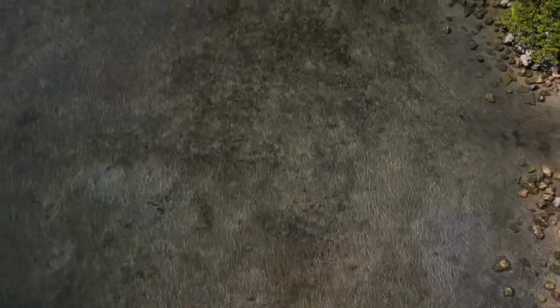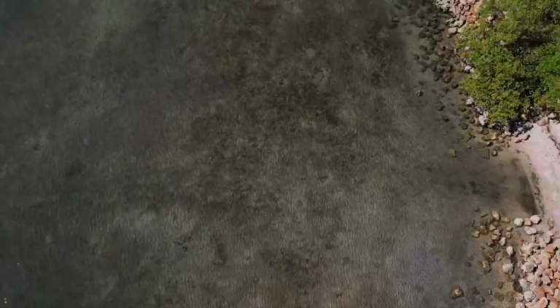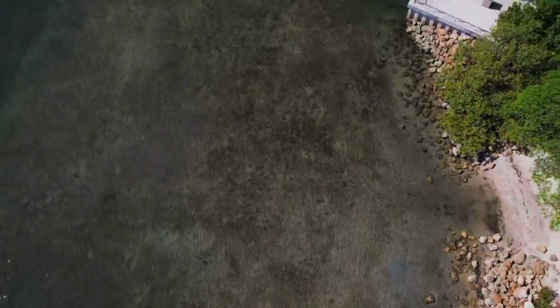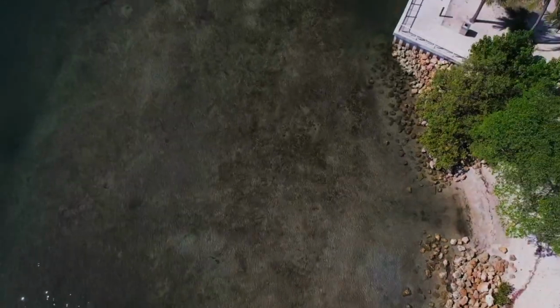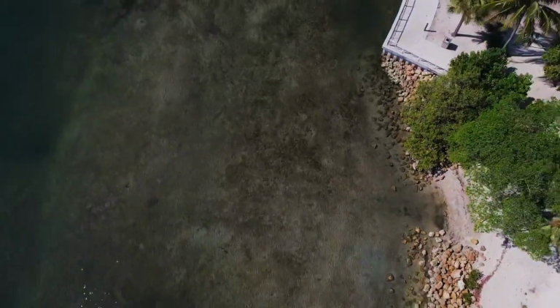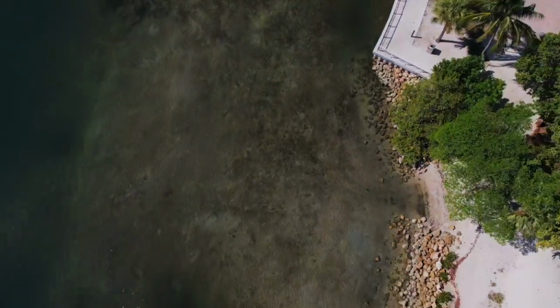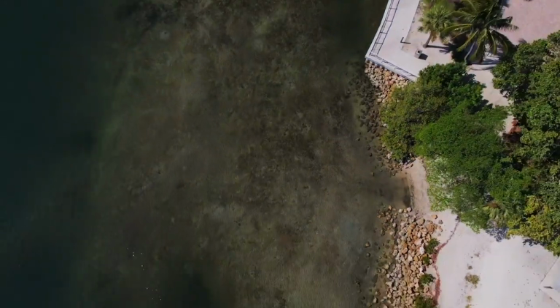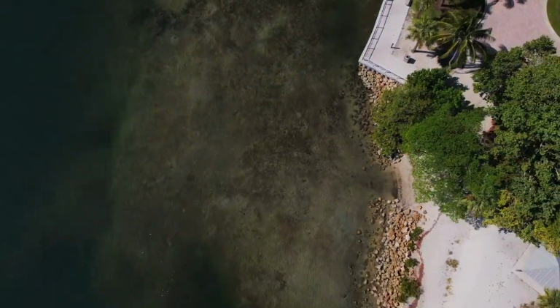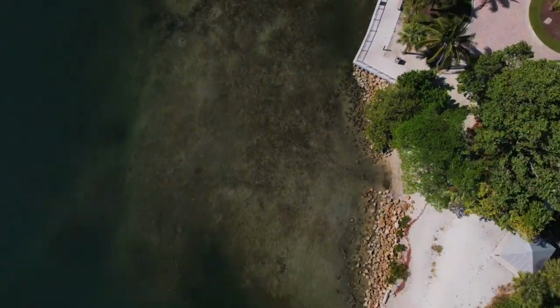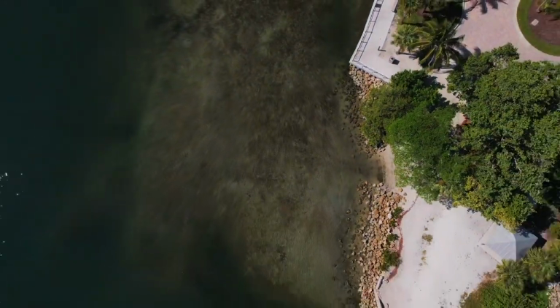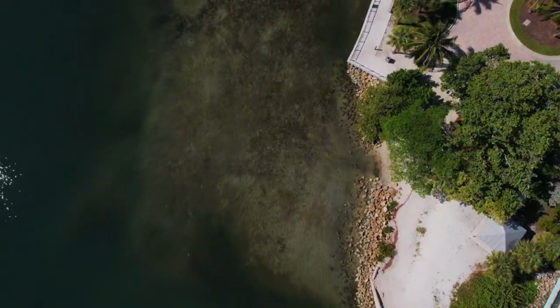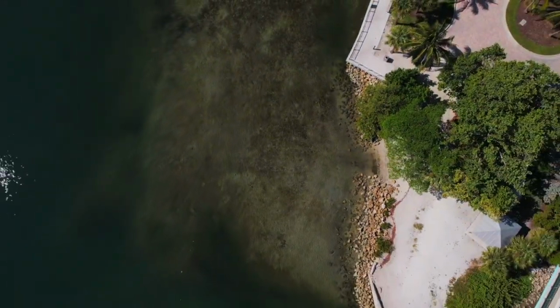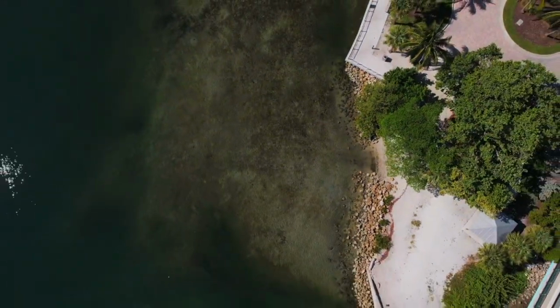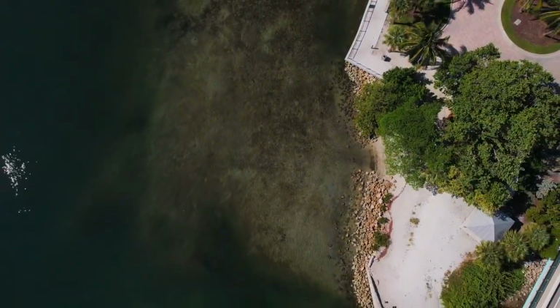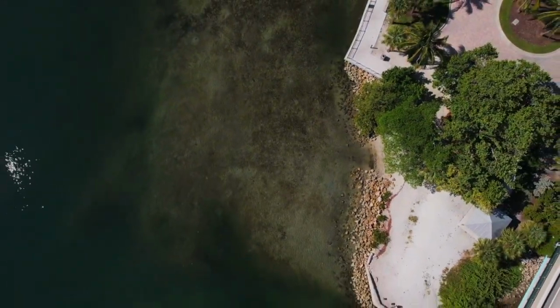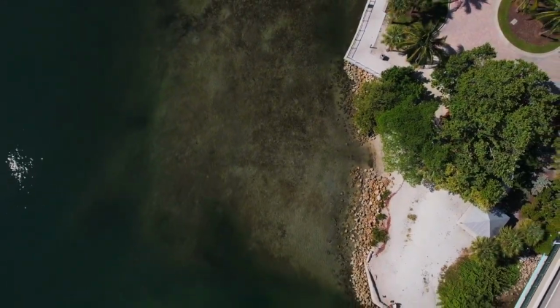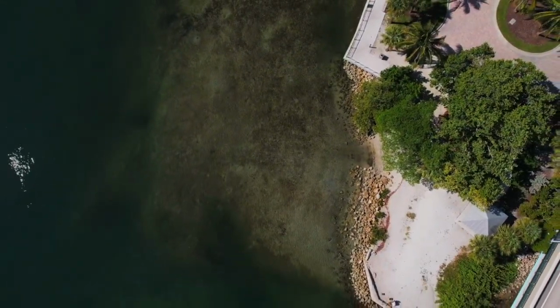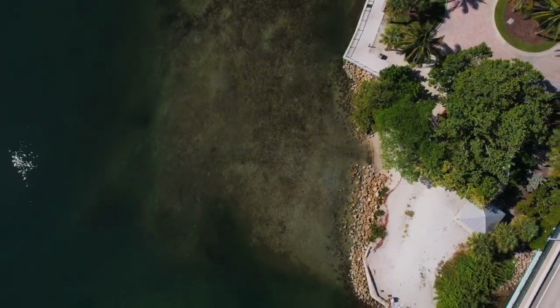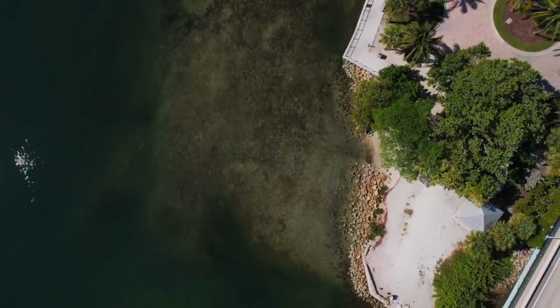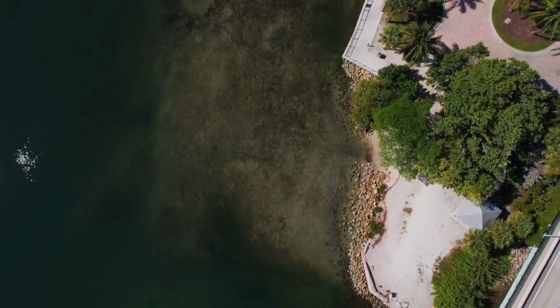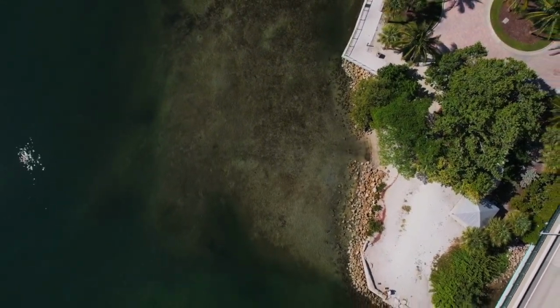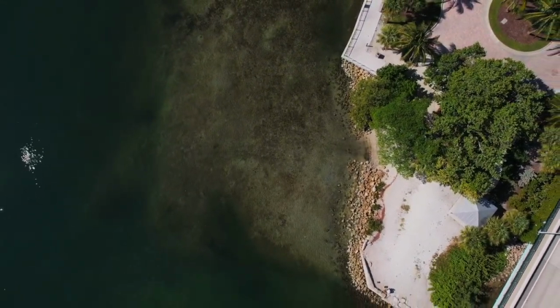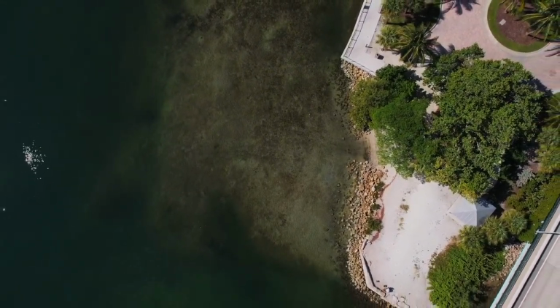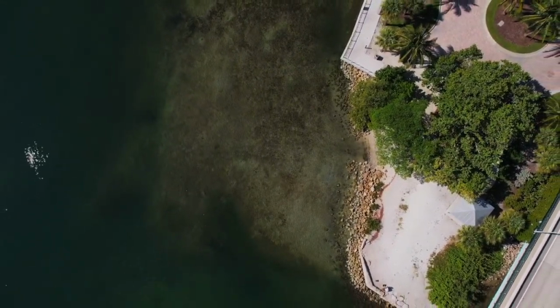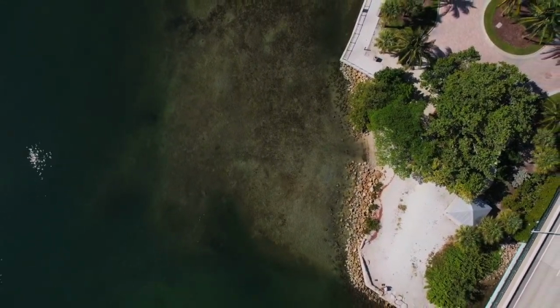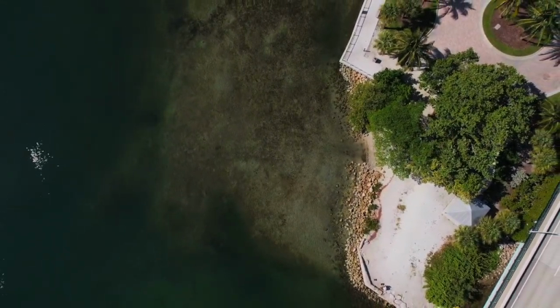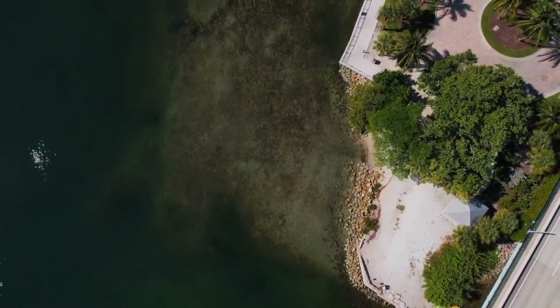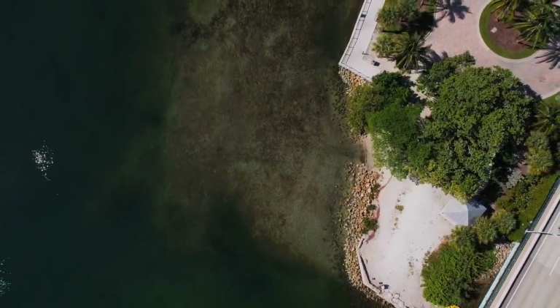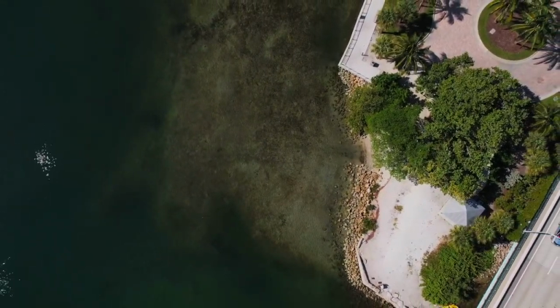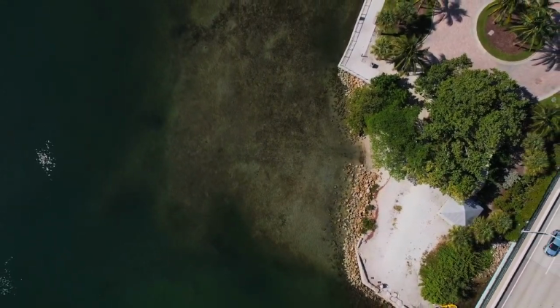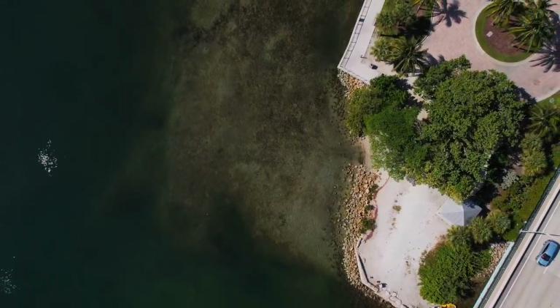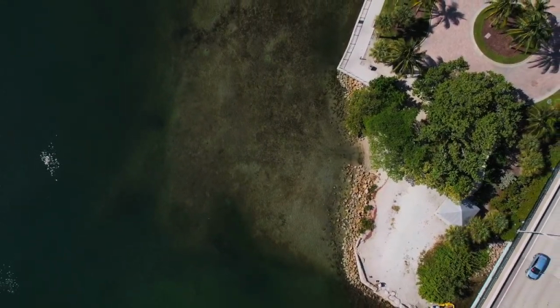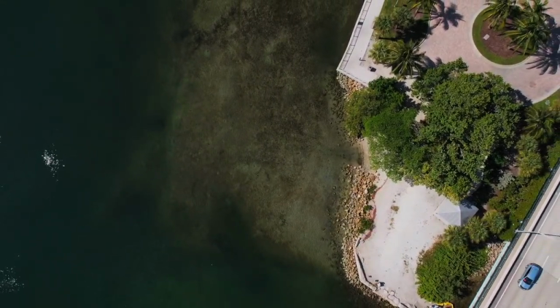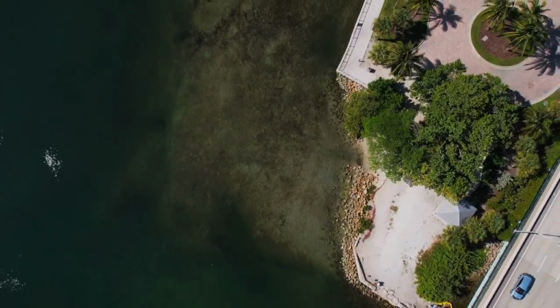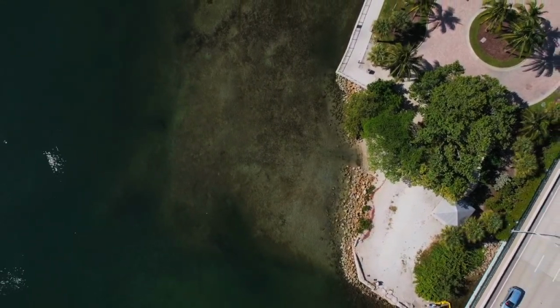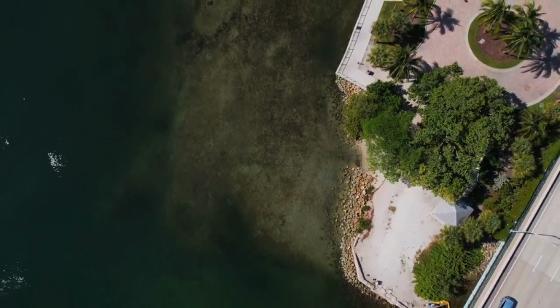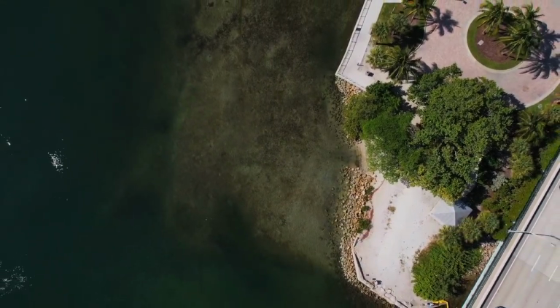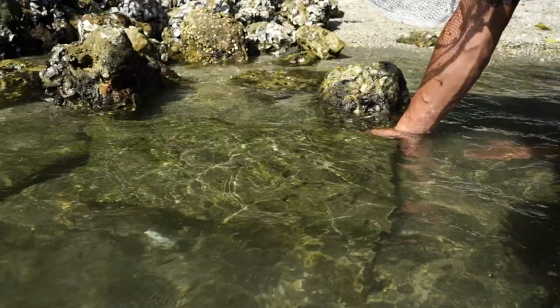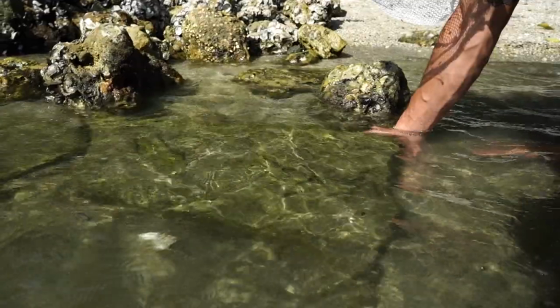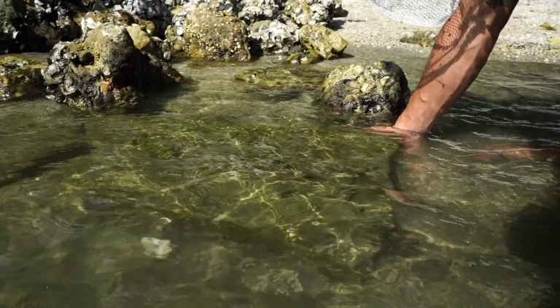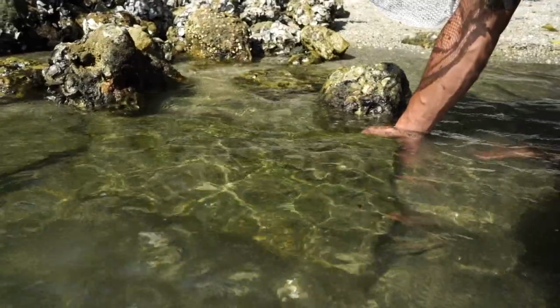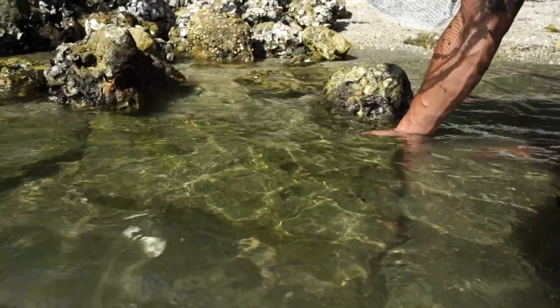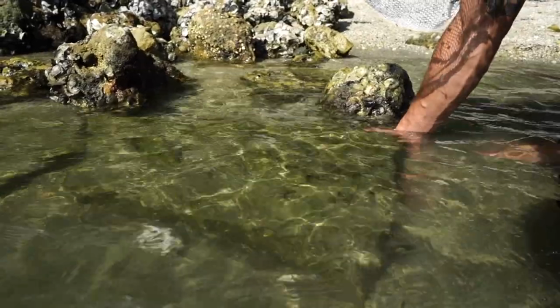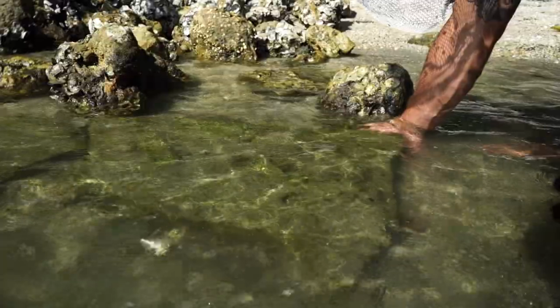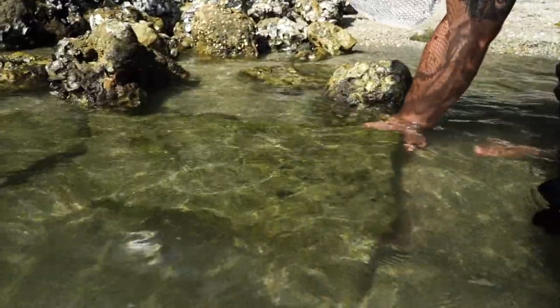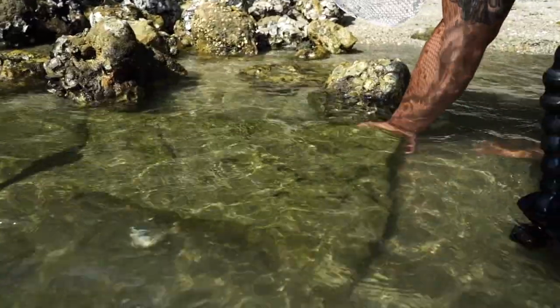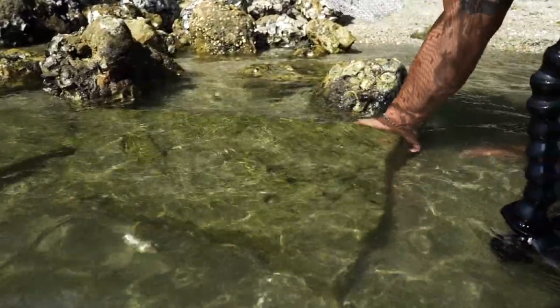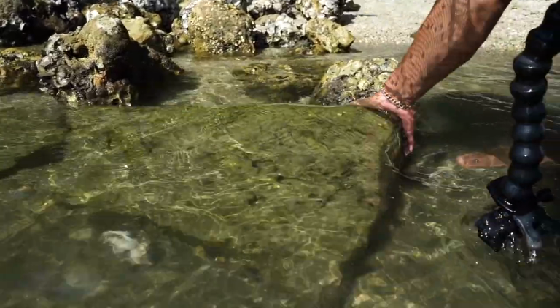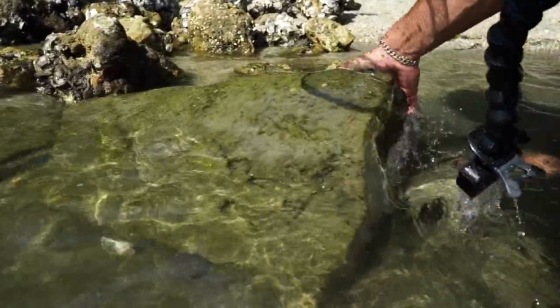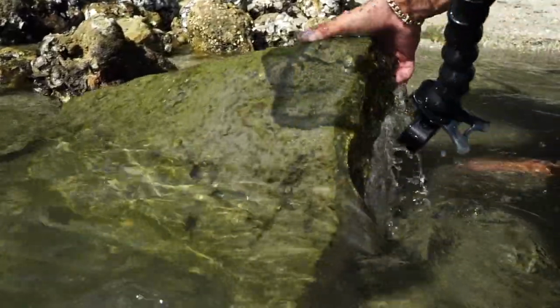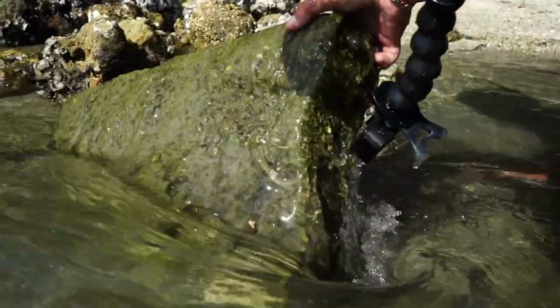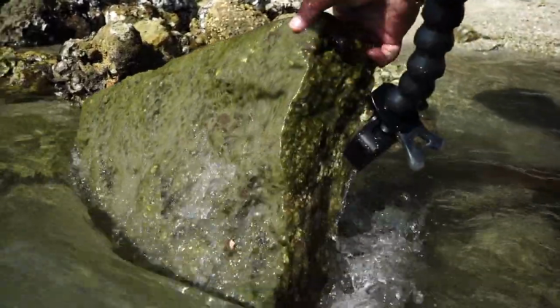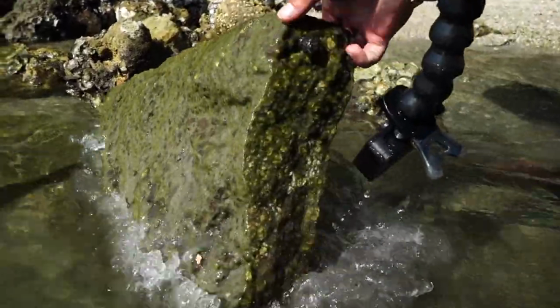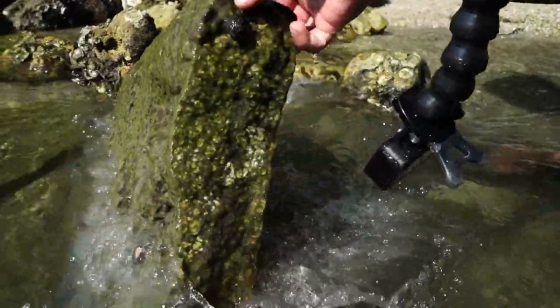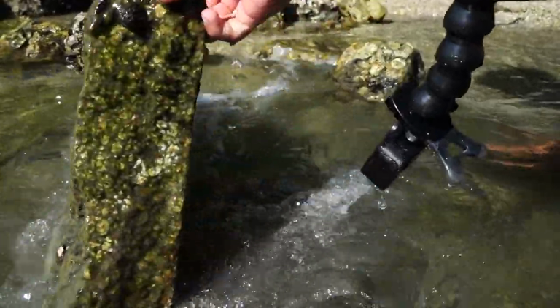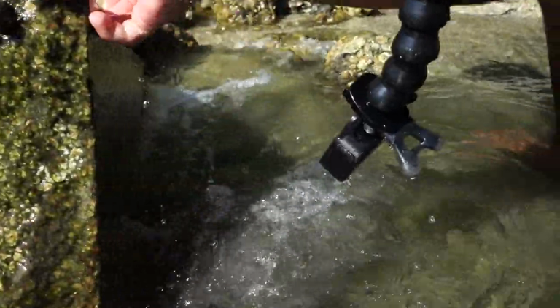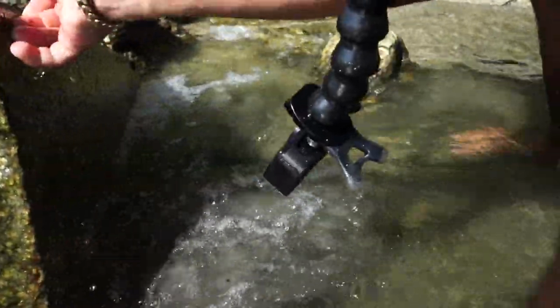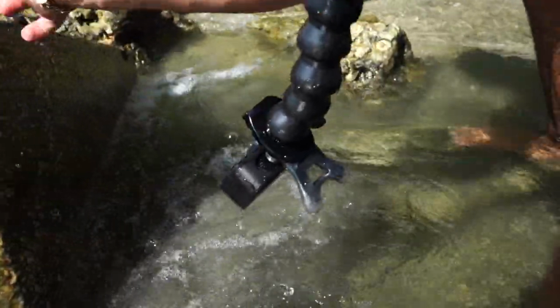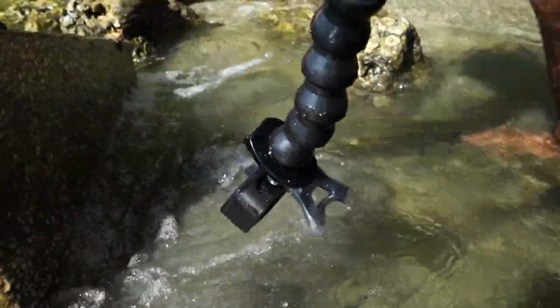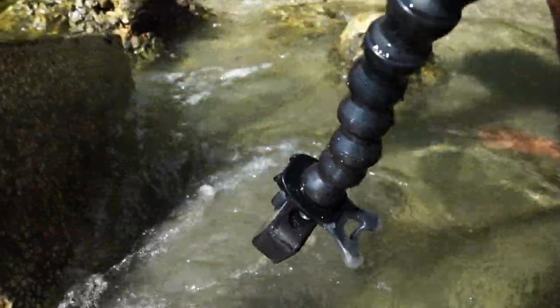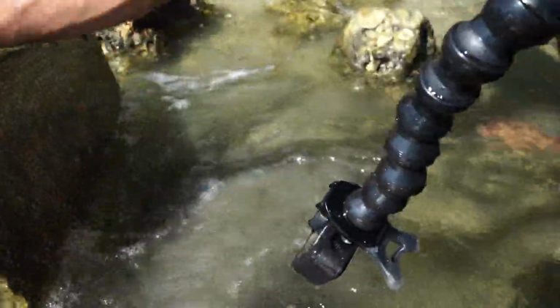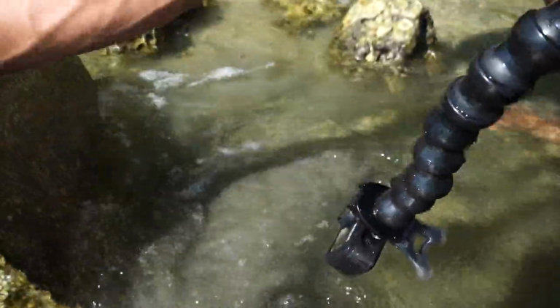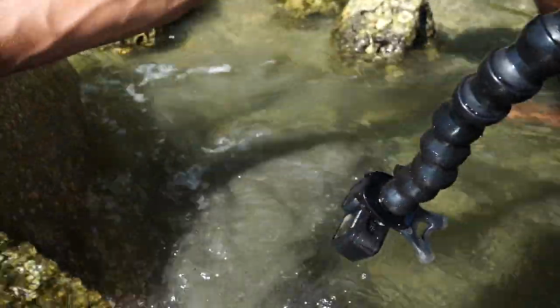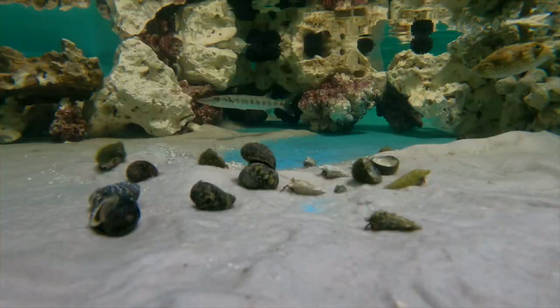All along this giant sandbar there are tons of hermit crabs — holy cow!